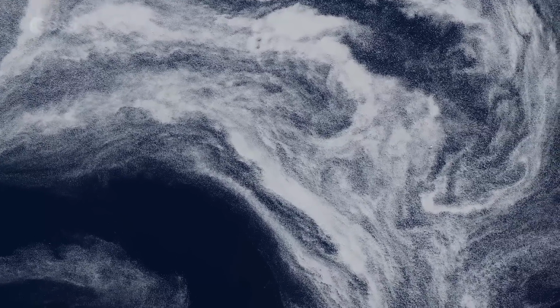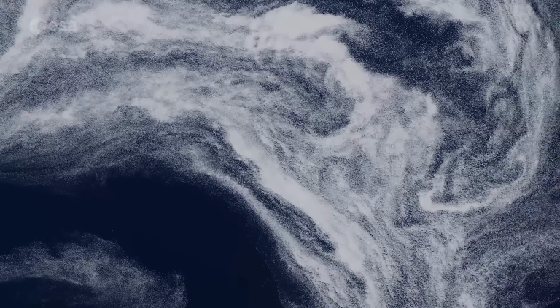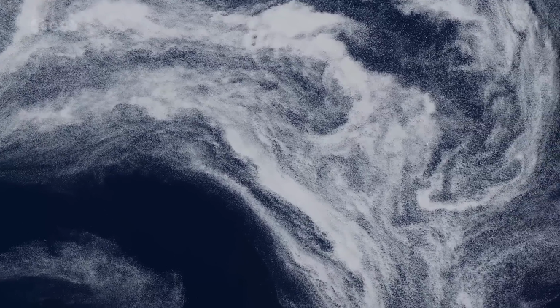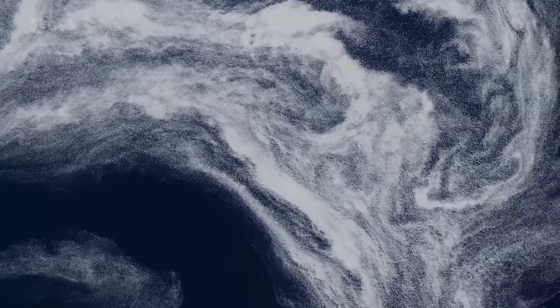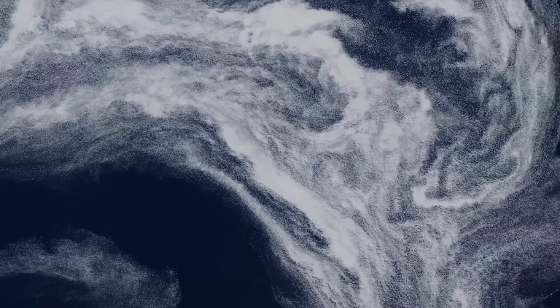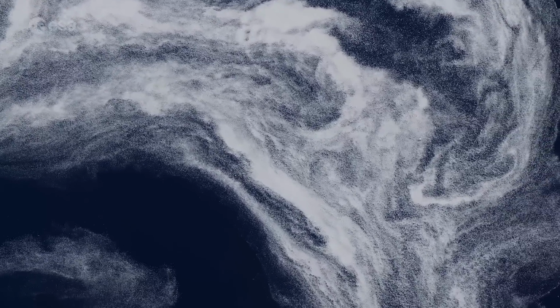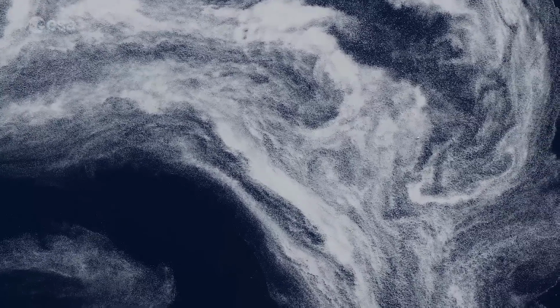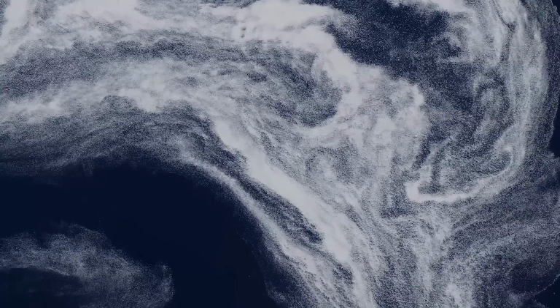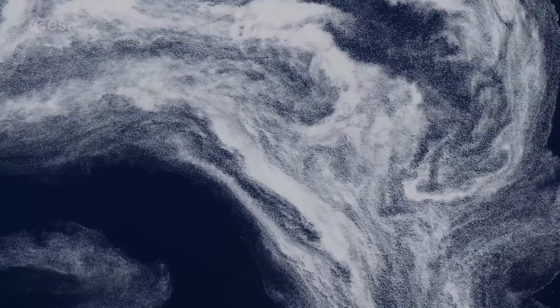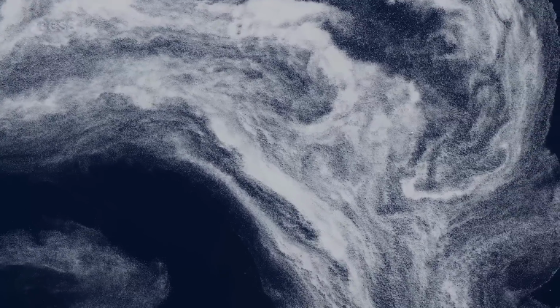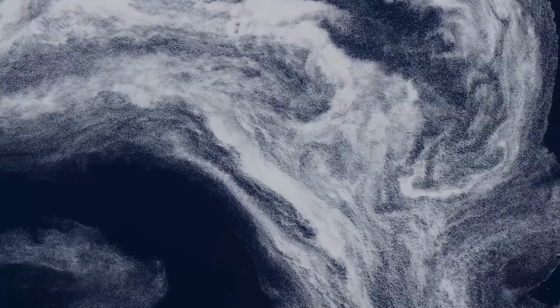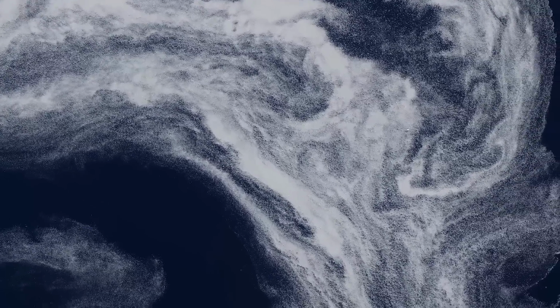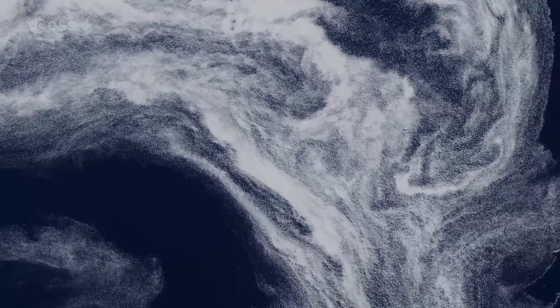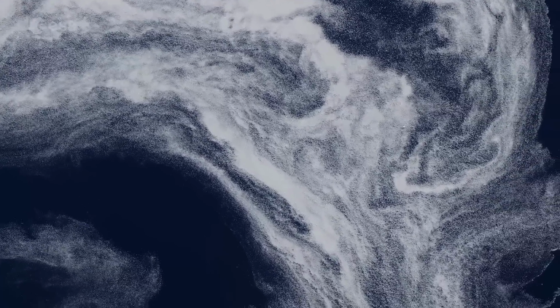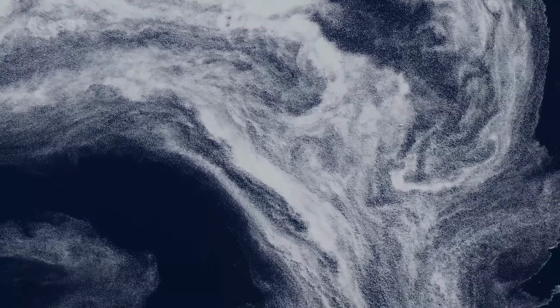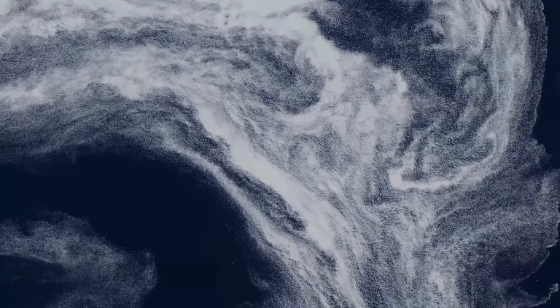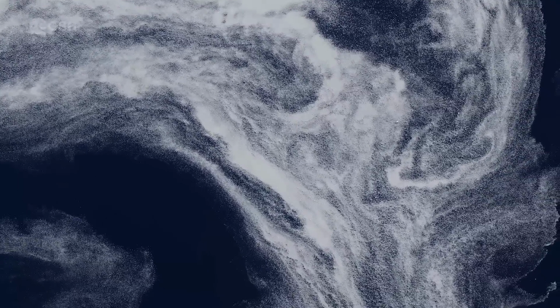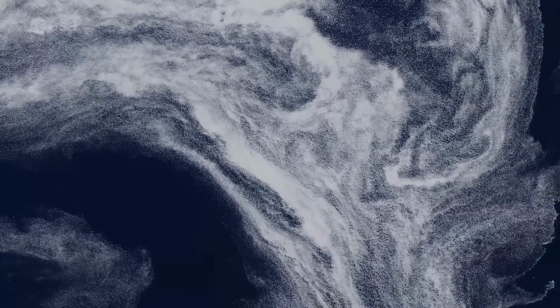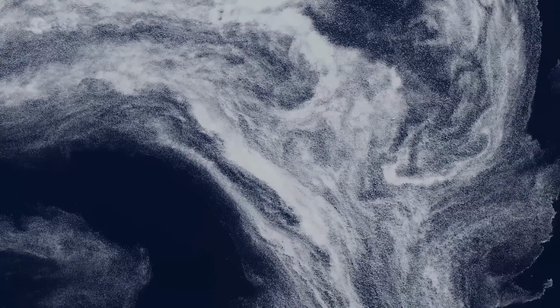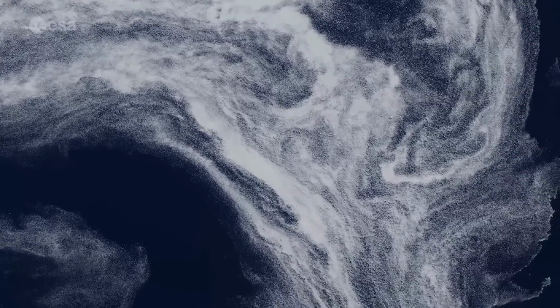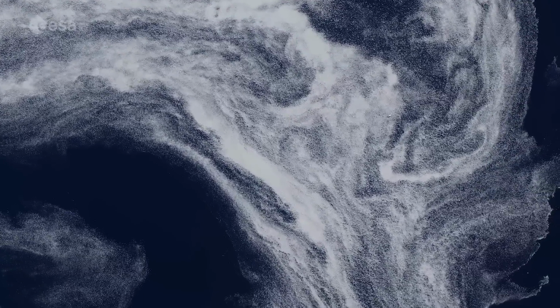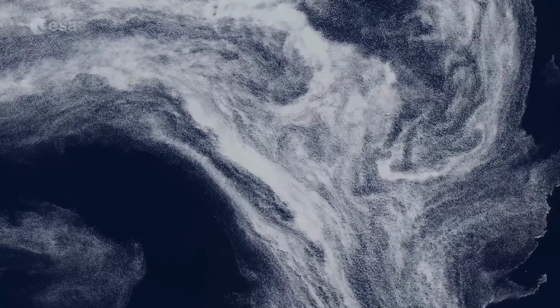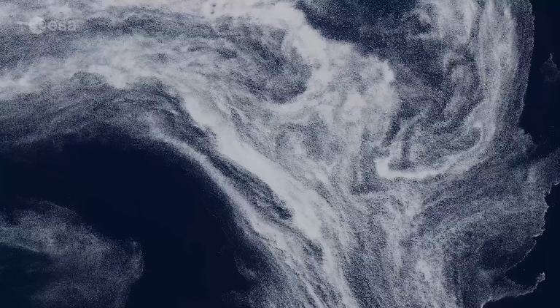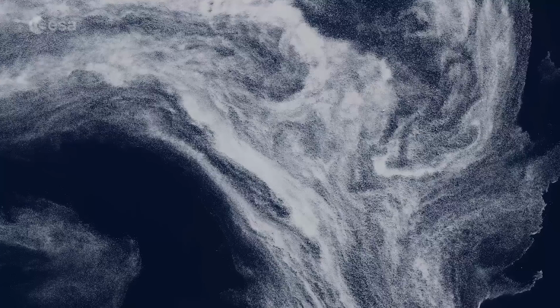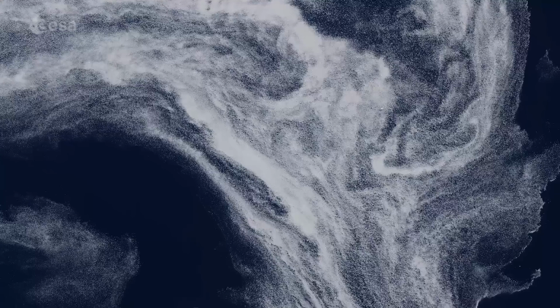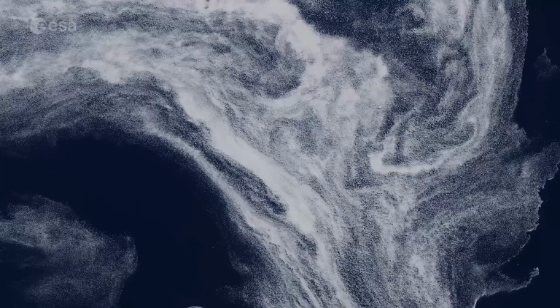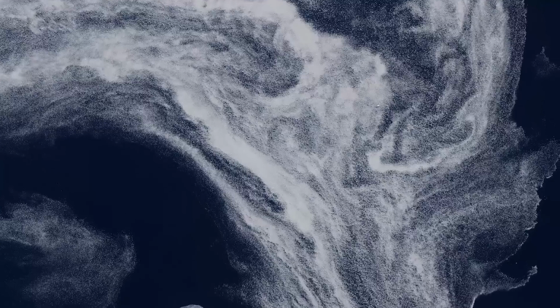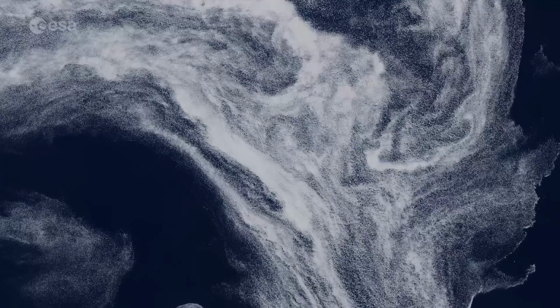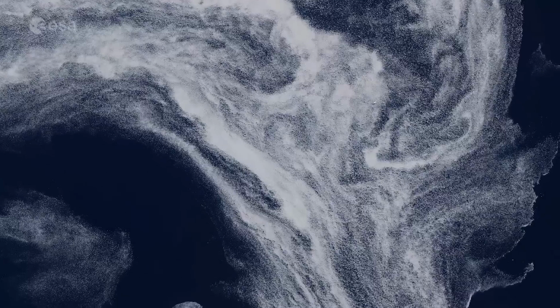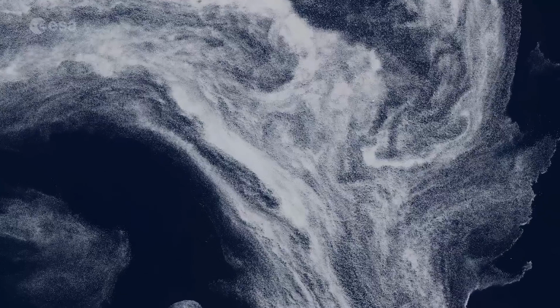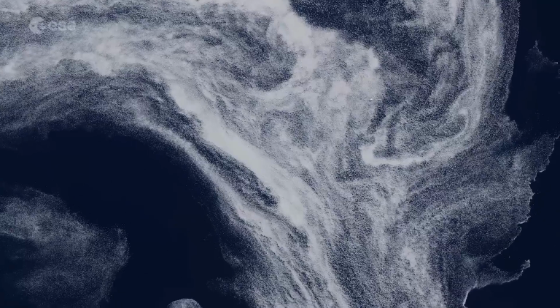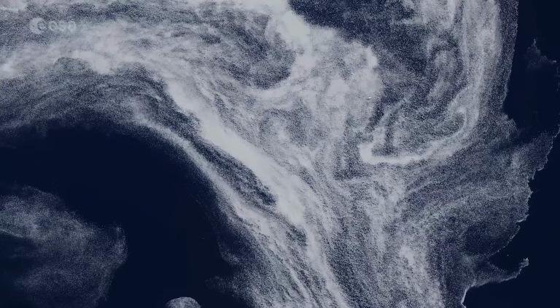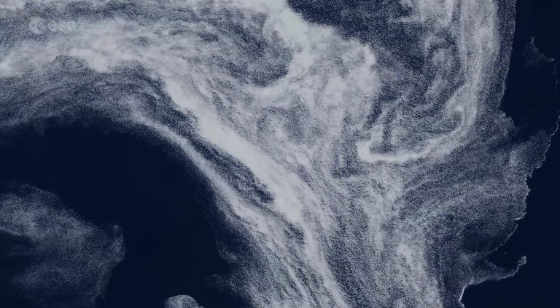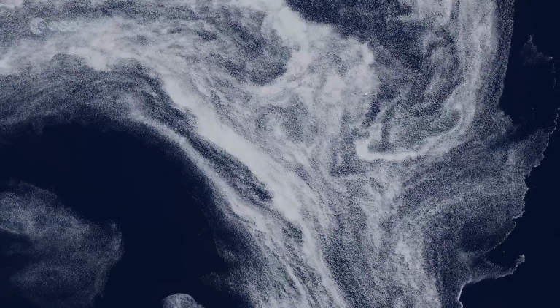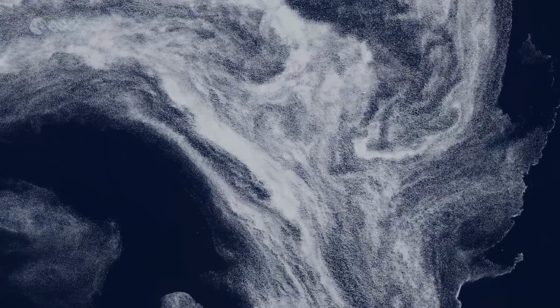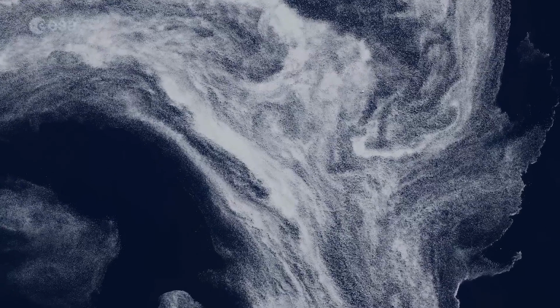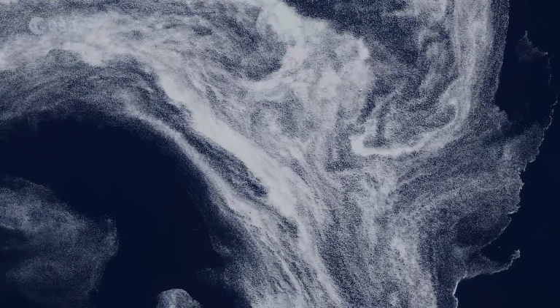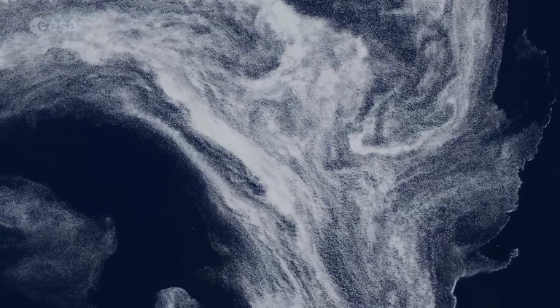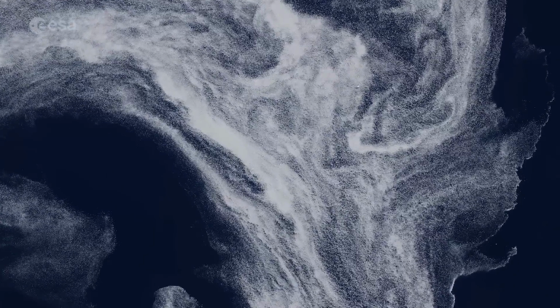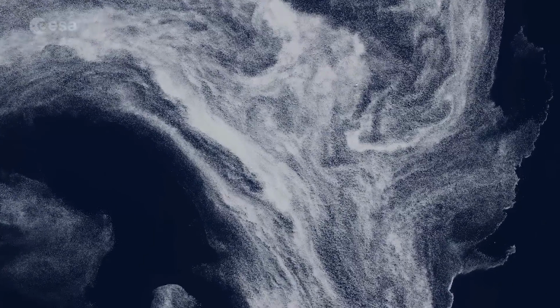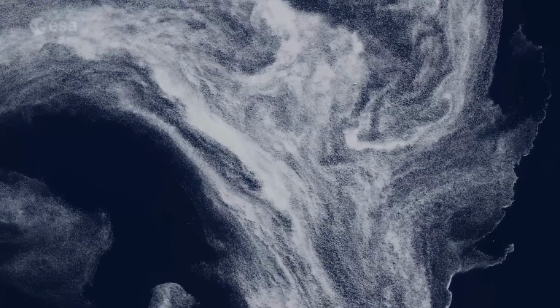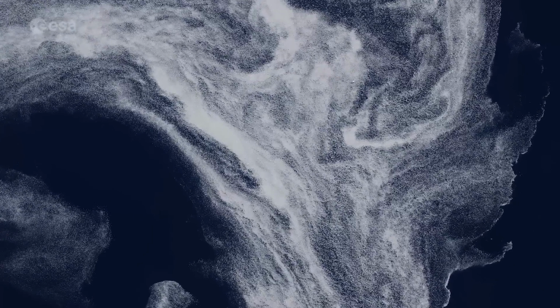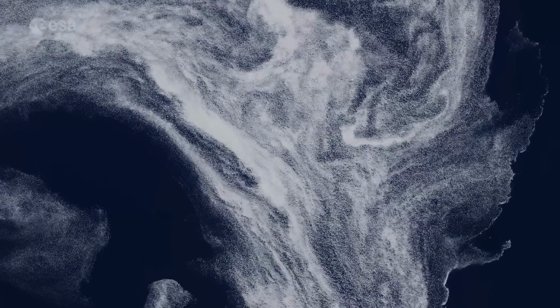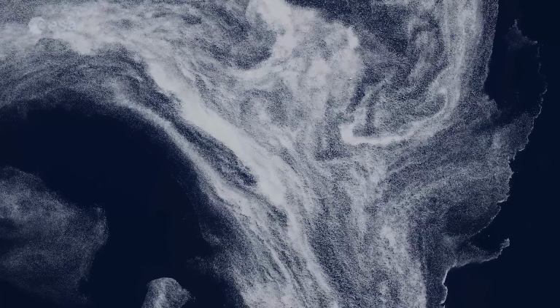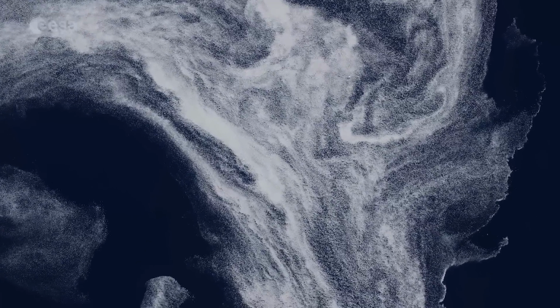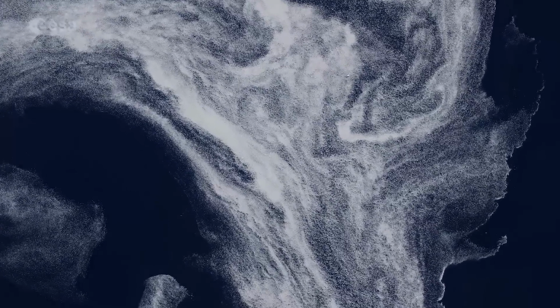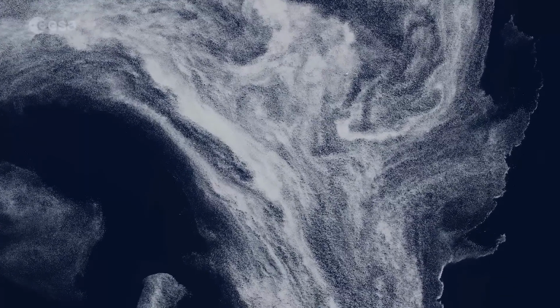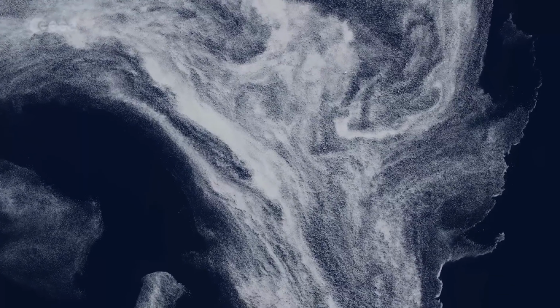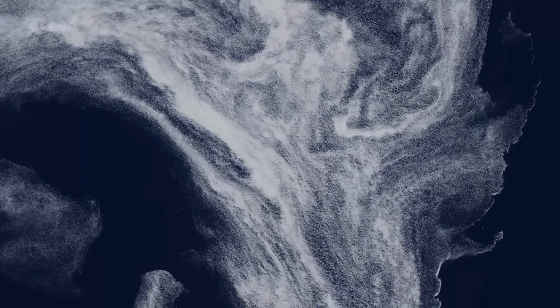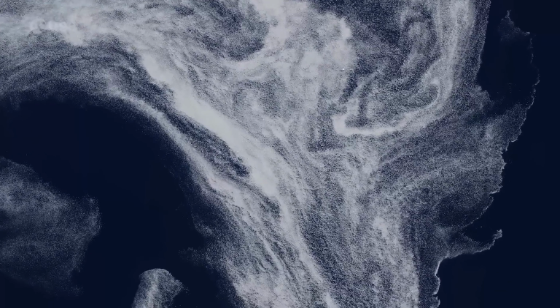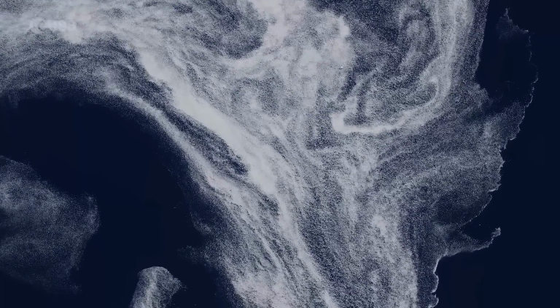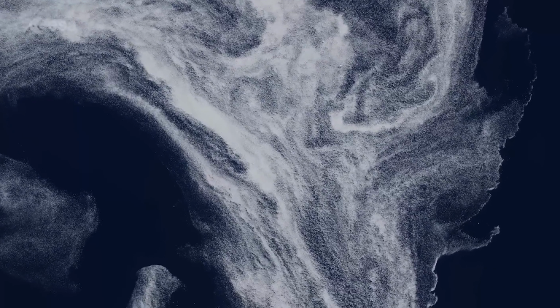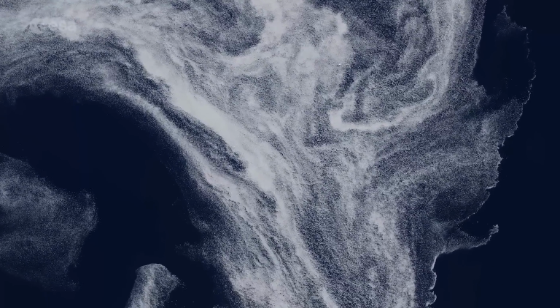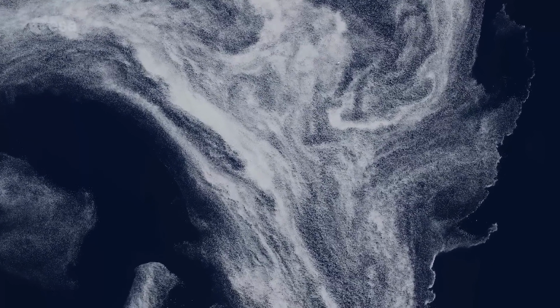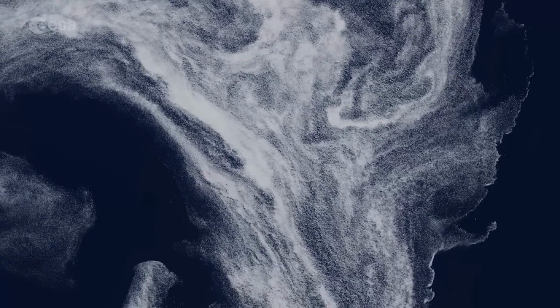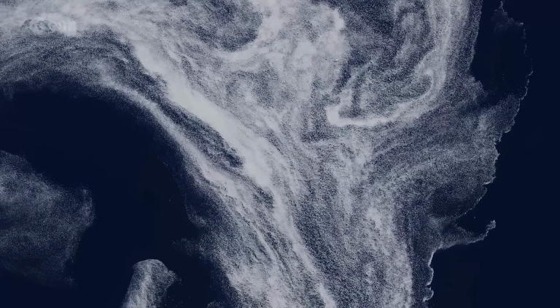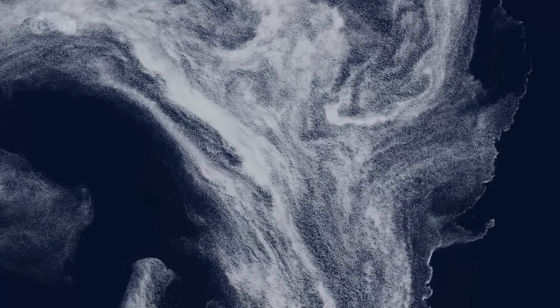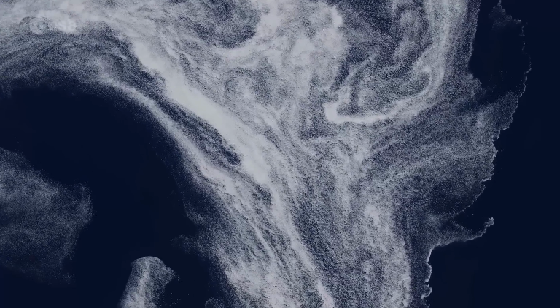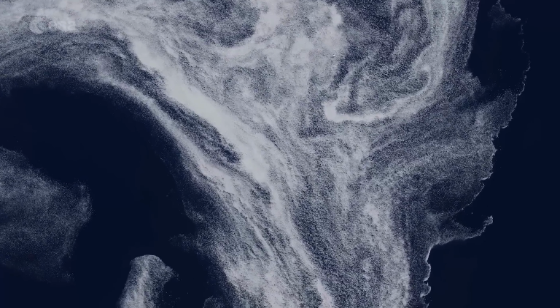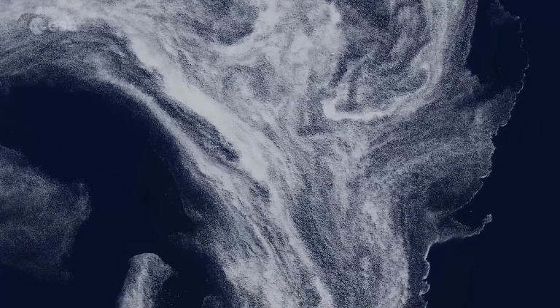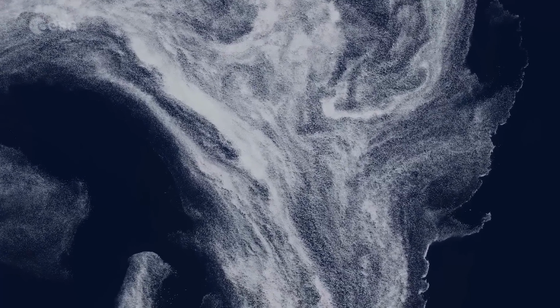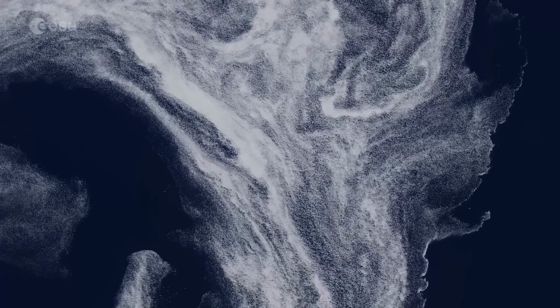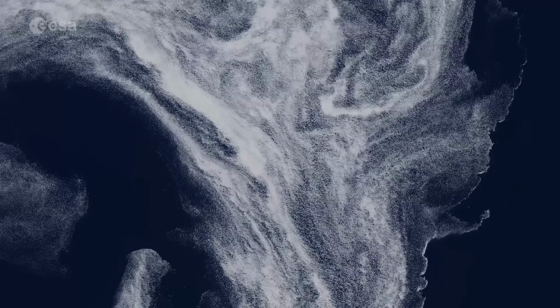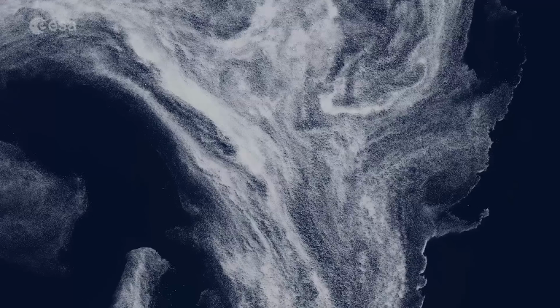The ice swirl is considered a typical eddy, or vortex, commonly found in the summer marginal ice zone off the east coast of Greenland.